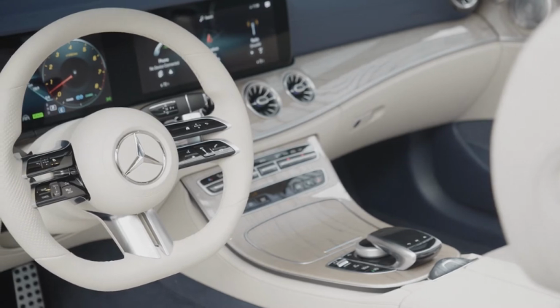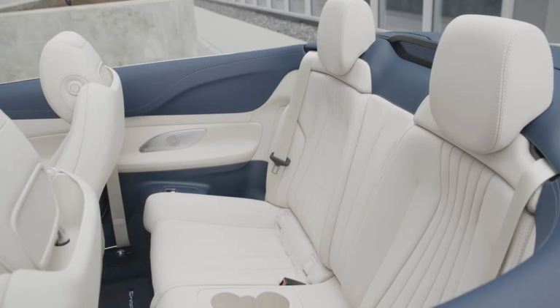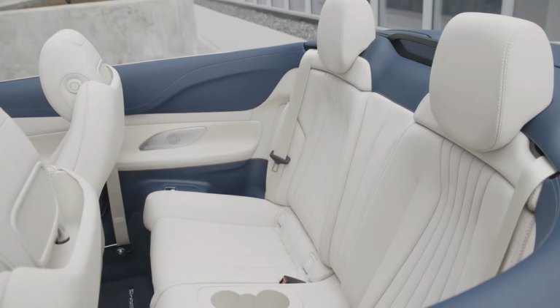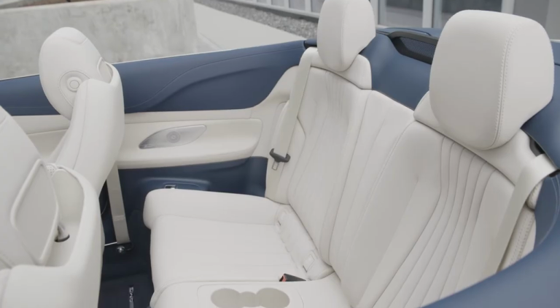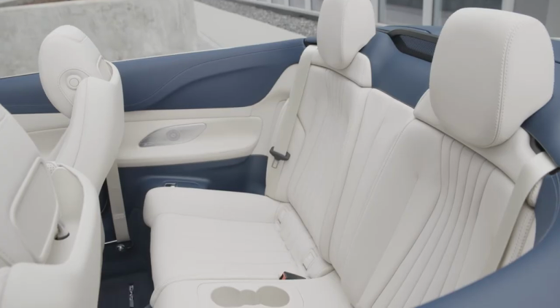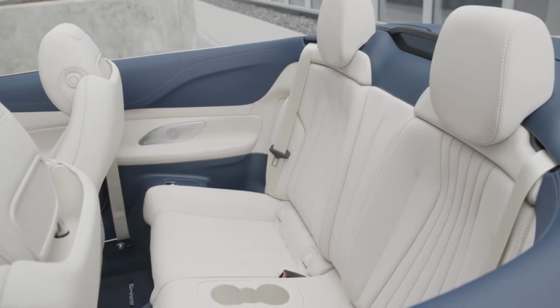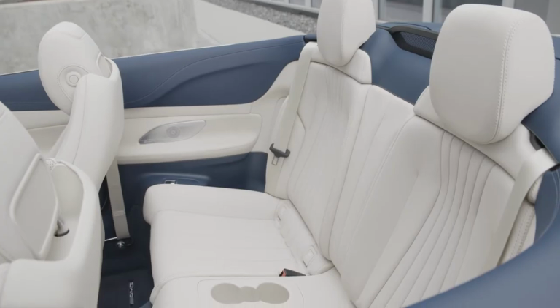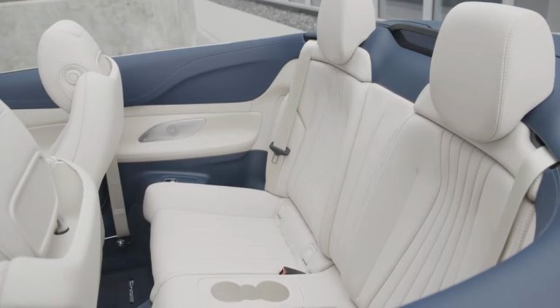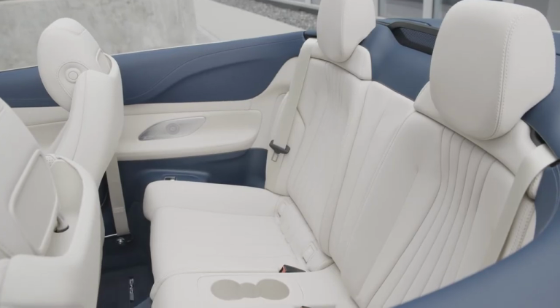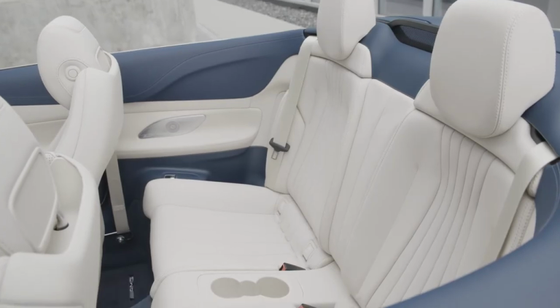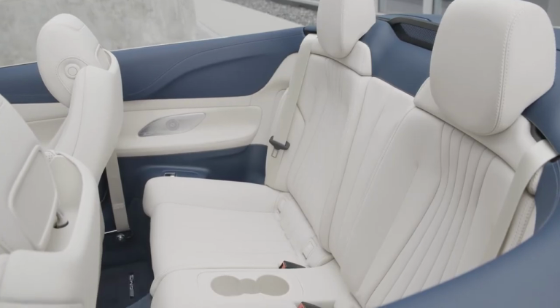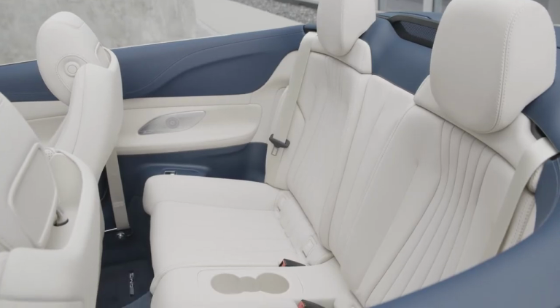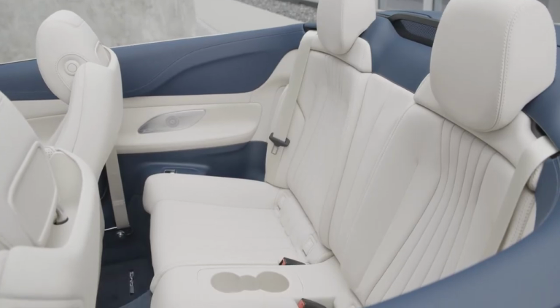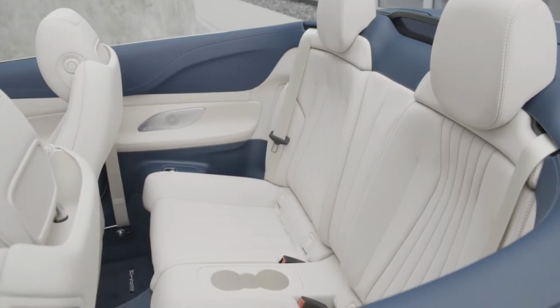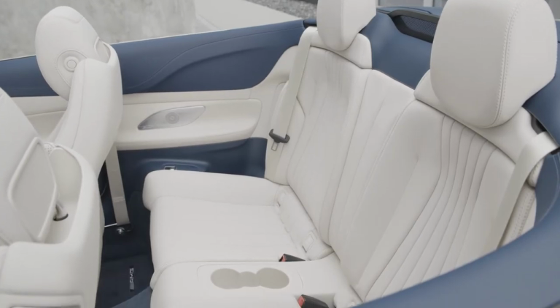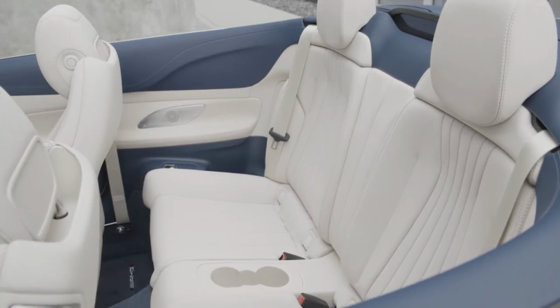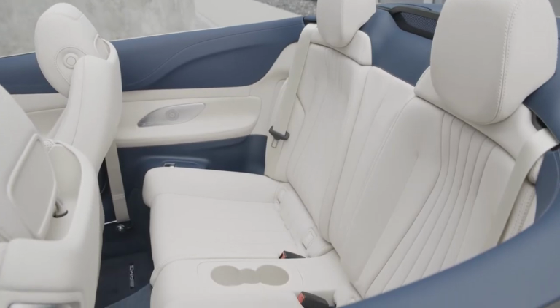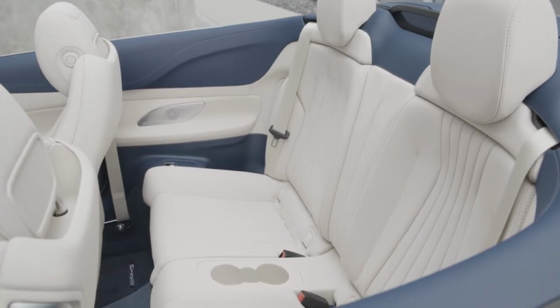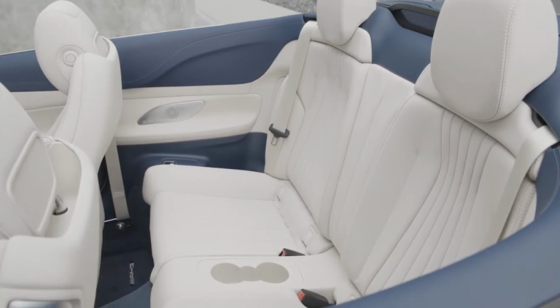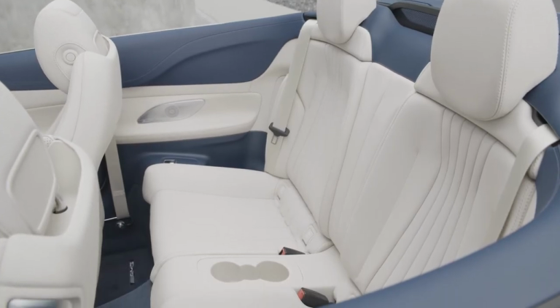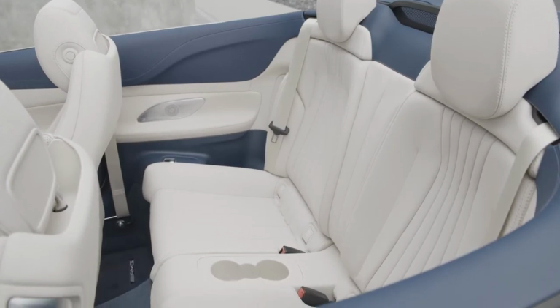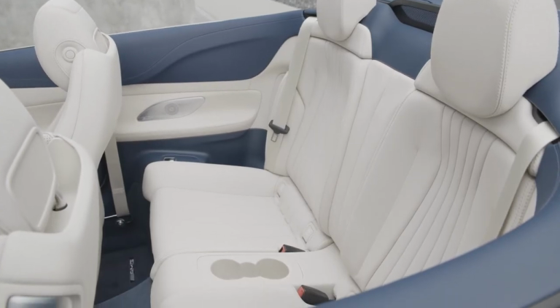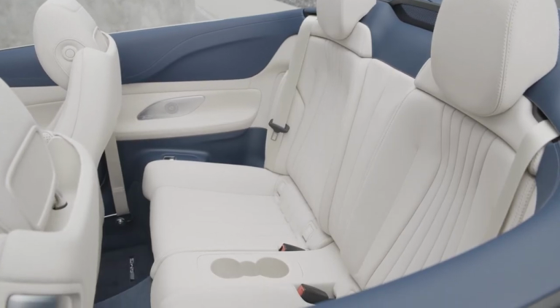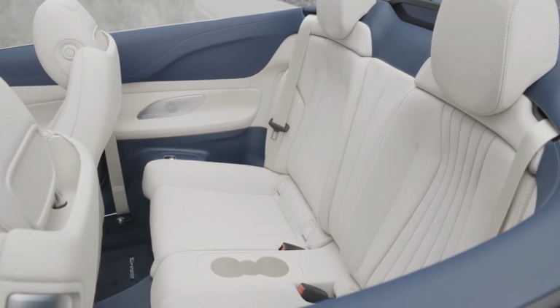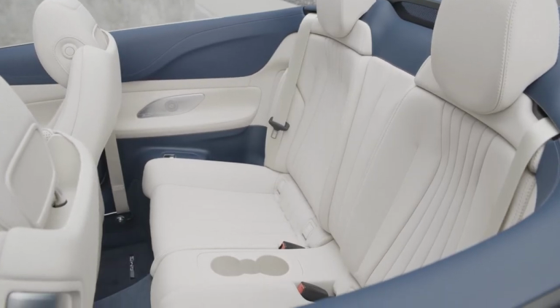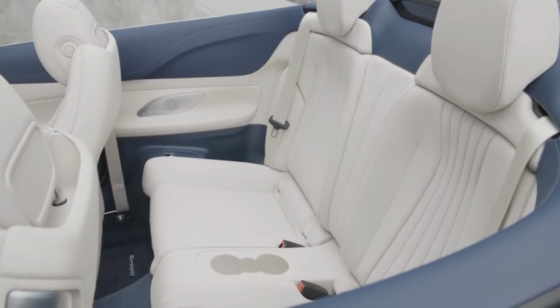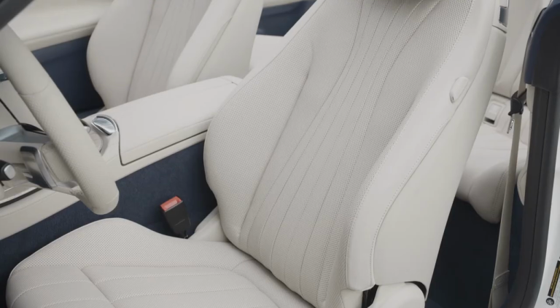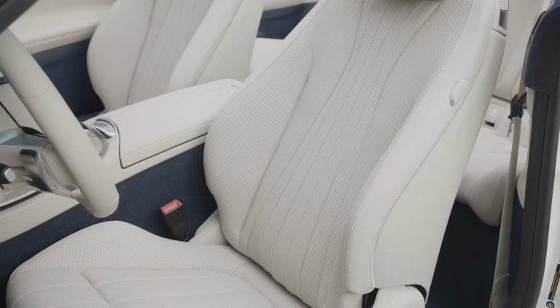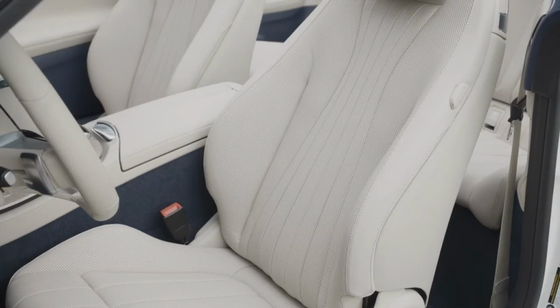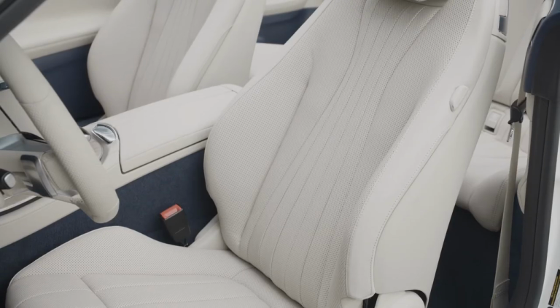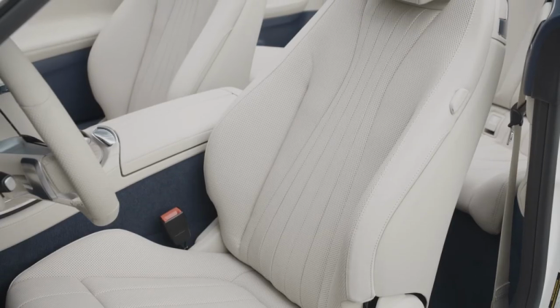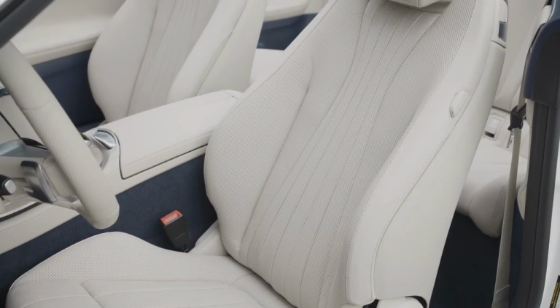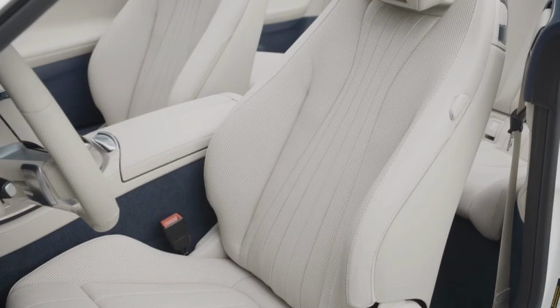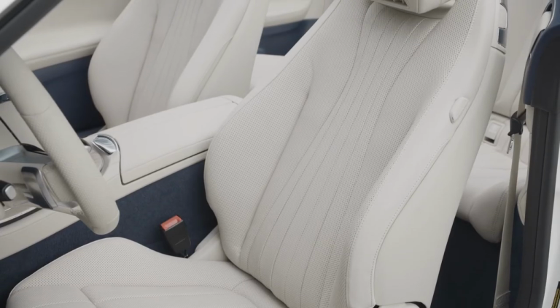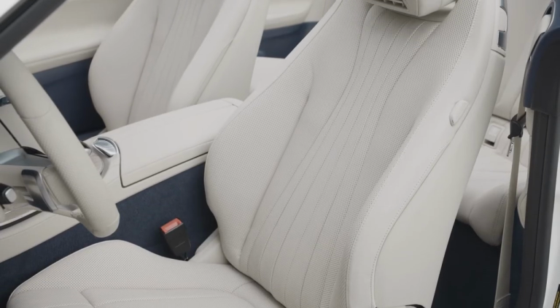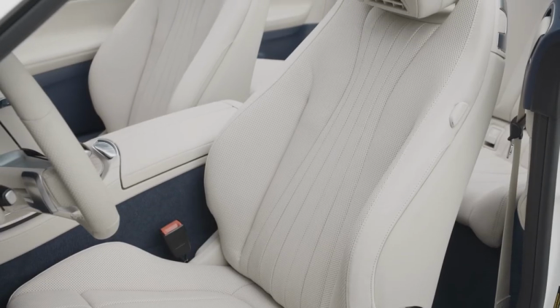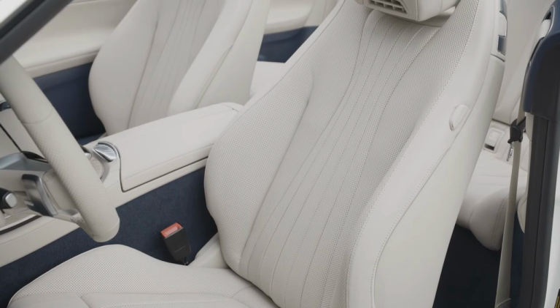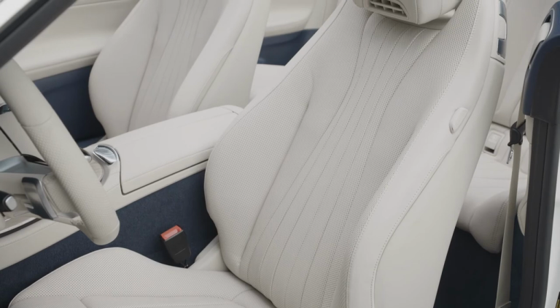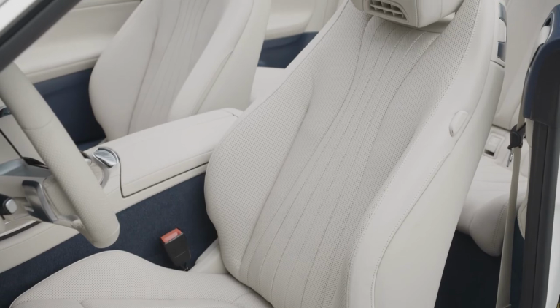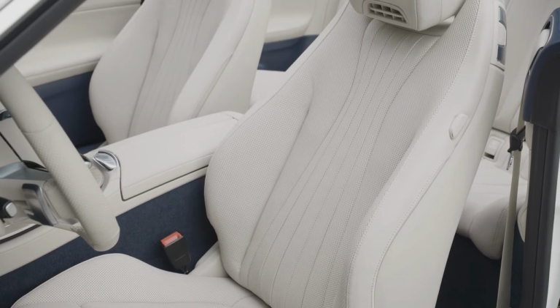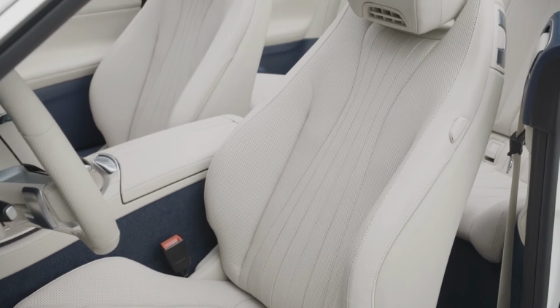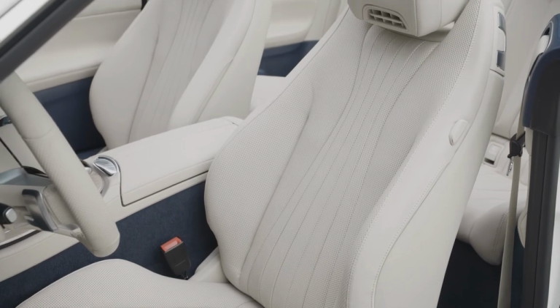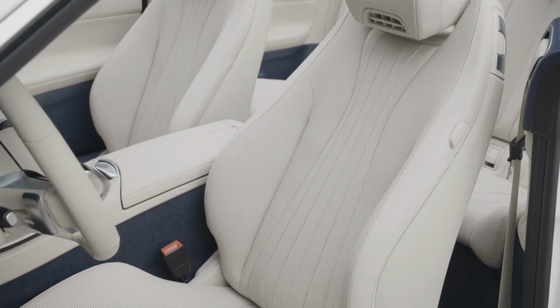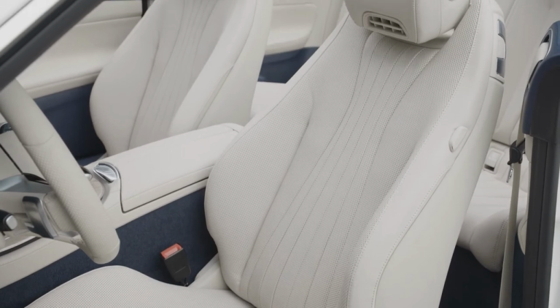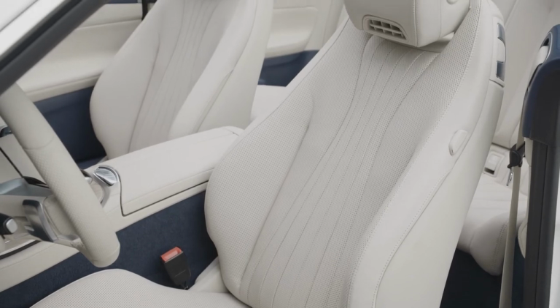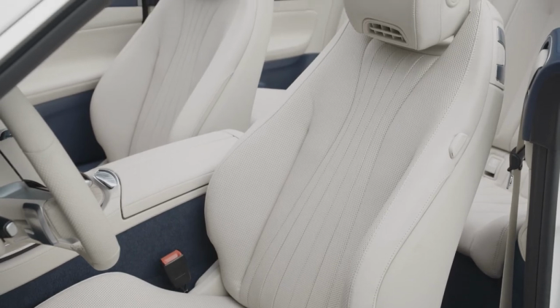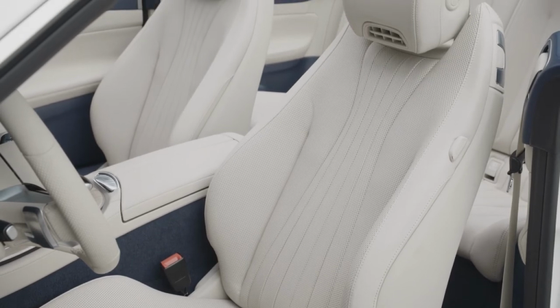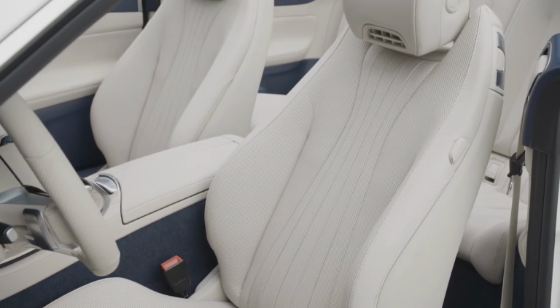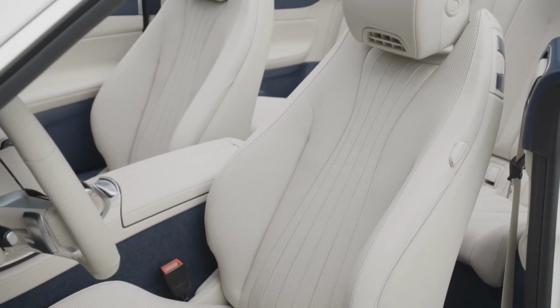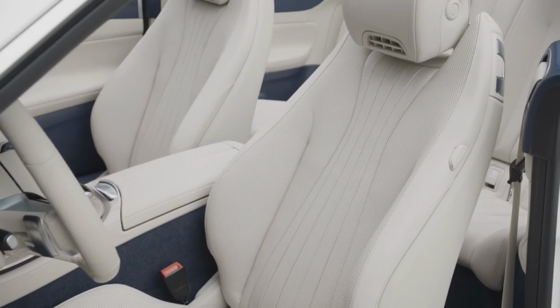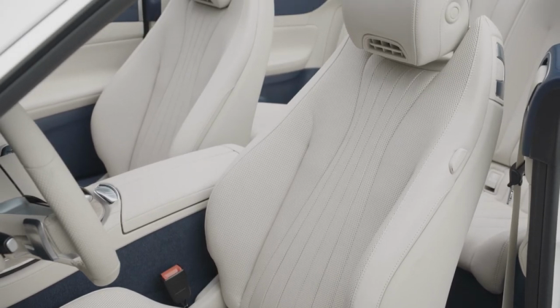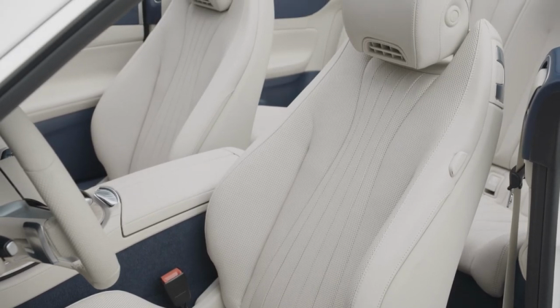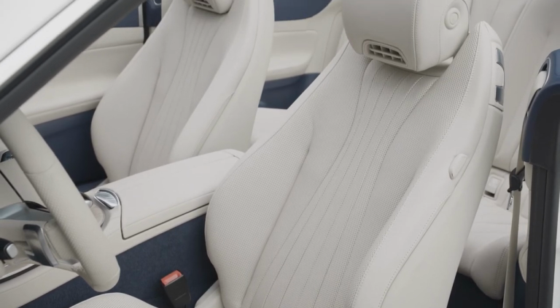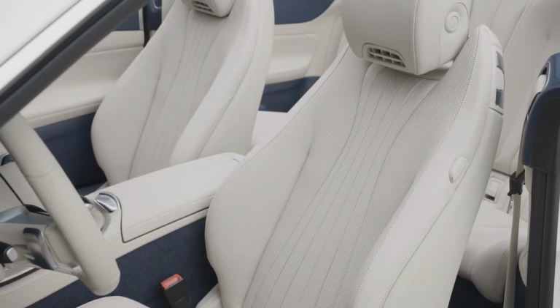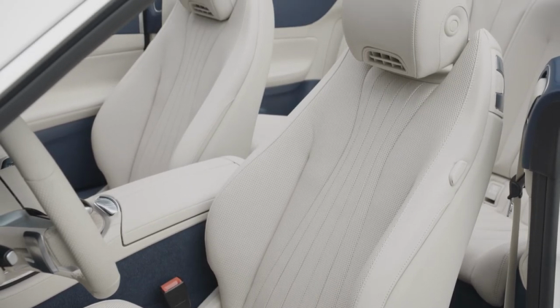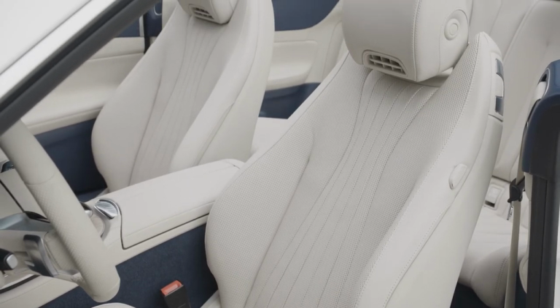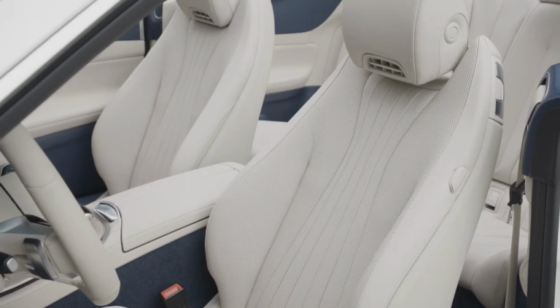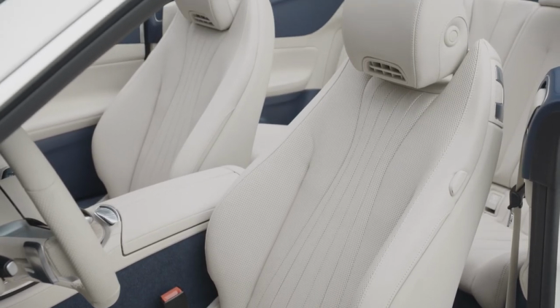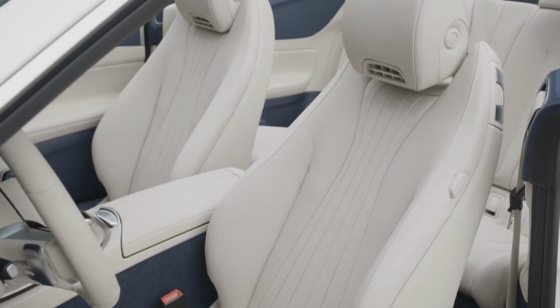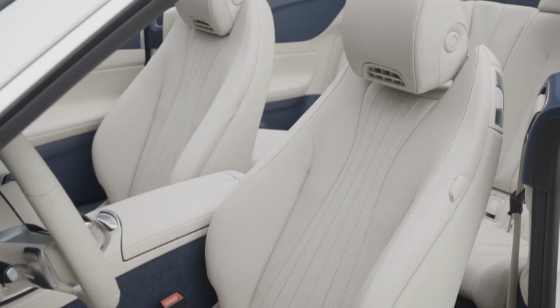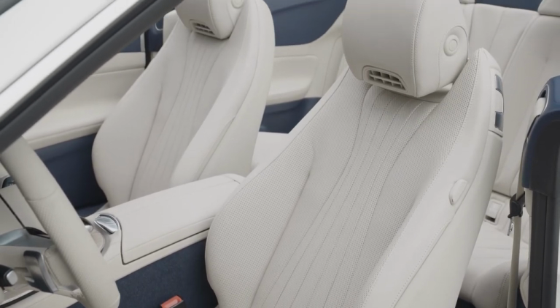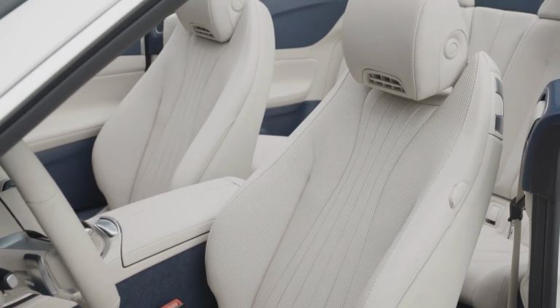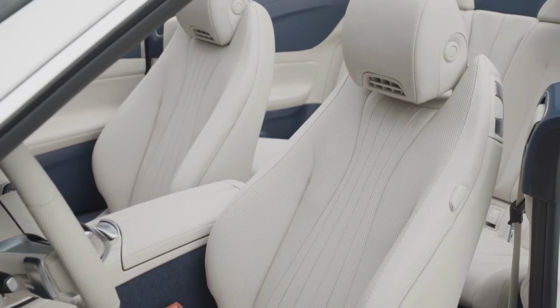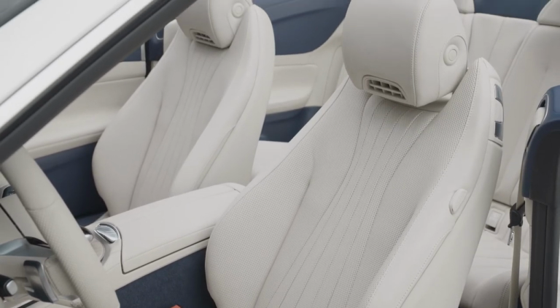Another great feature is the coated sun-reflecting leather, which heats up slower and absorbs less radiation for a cooler and more comfortable driving experience.